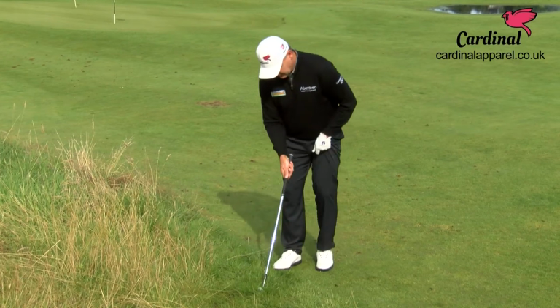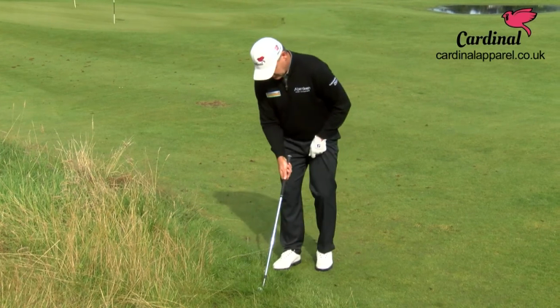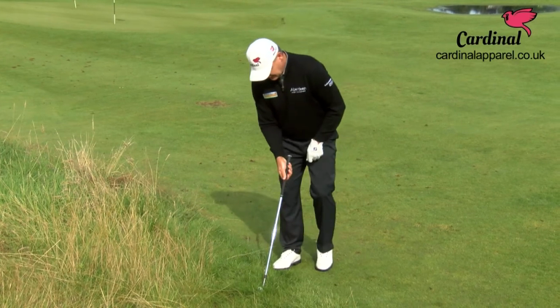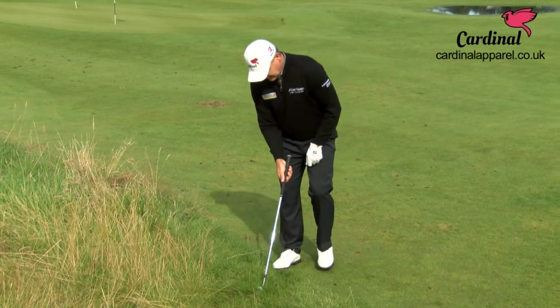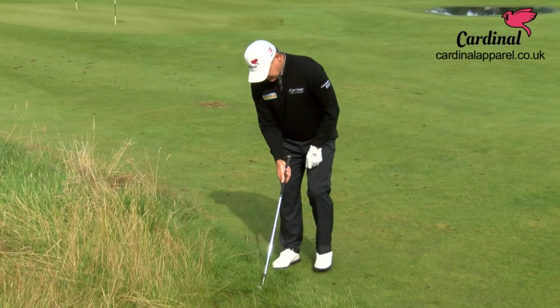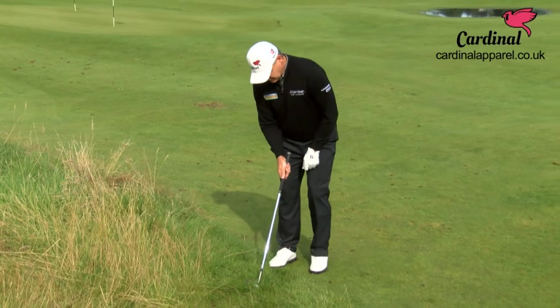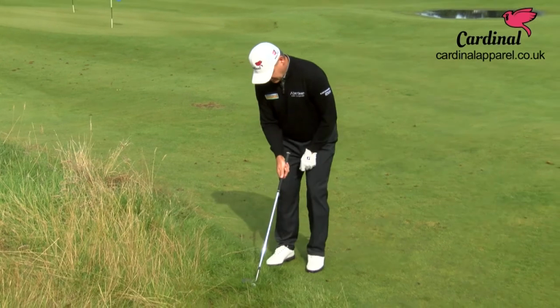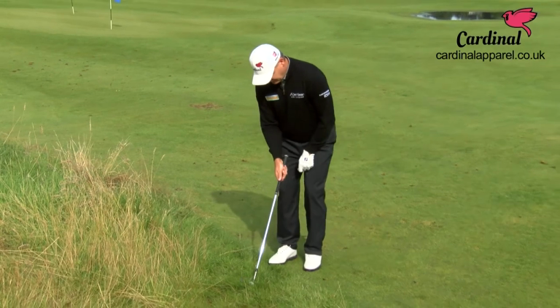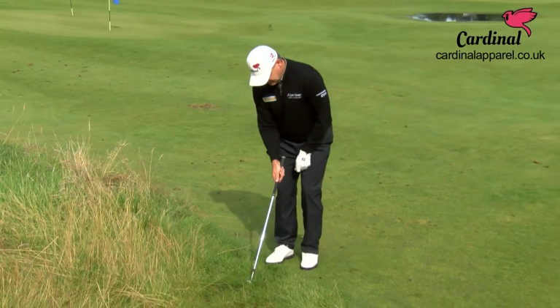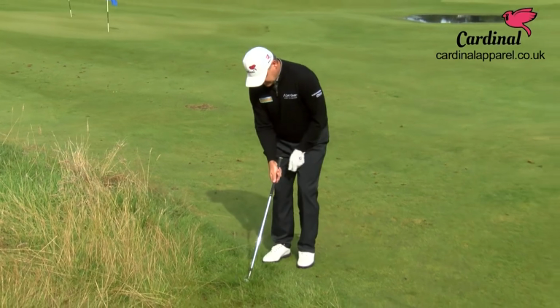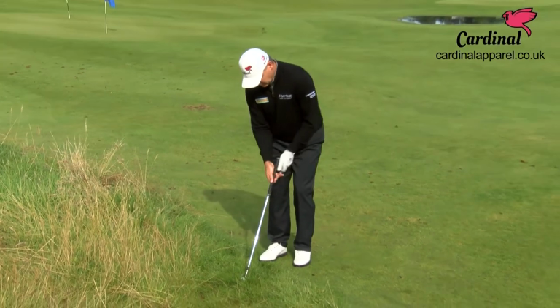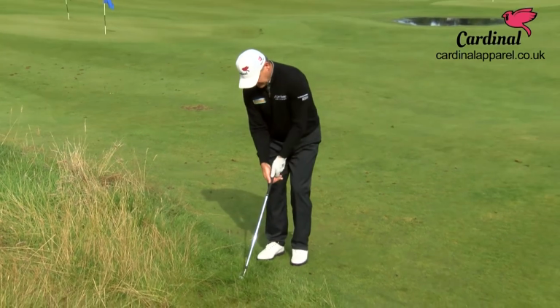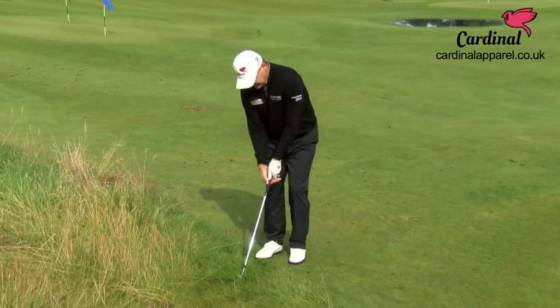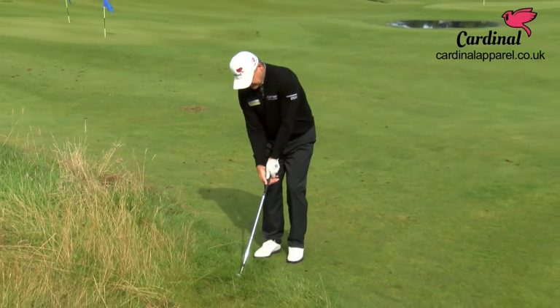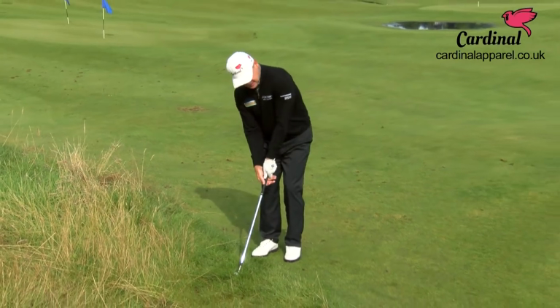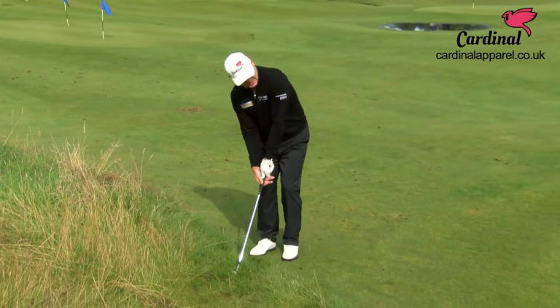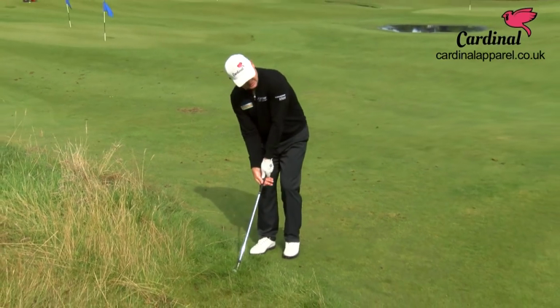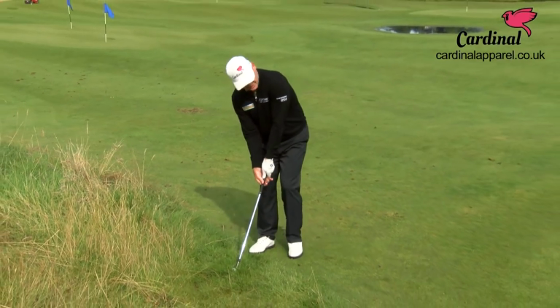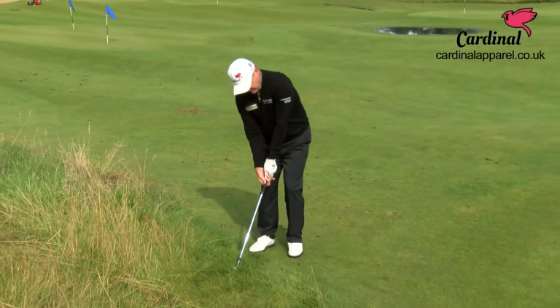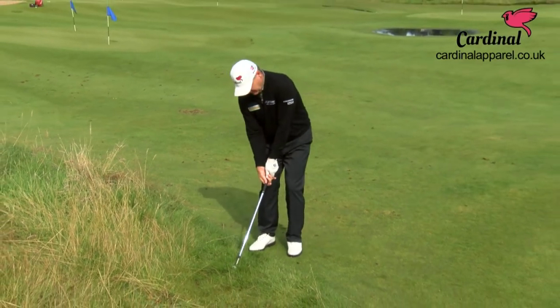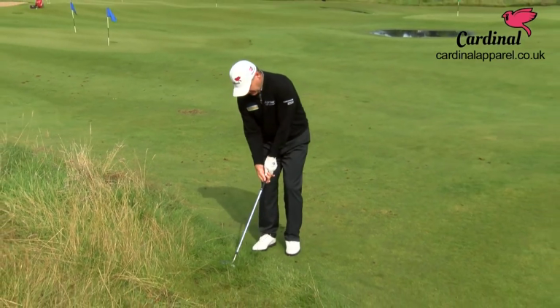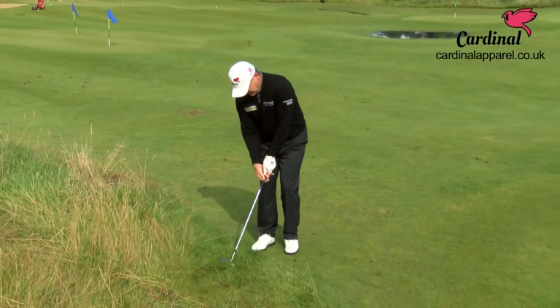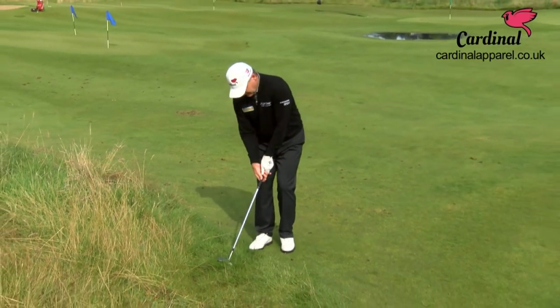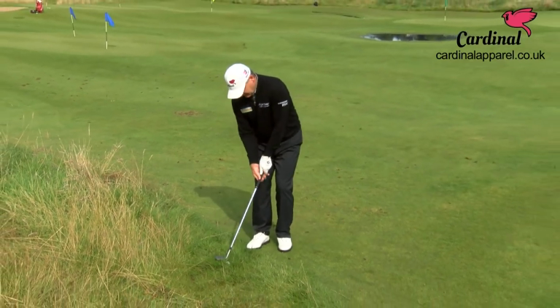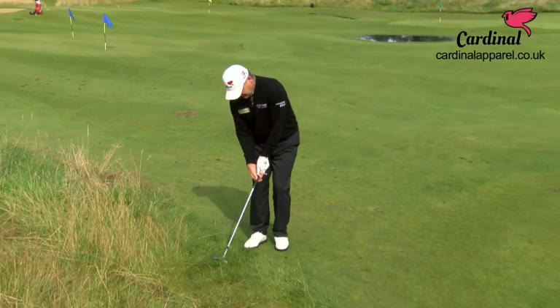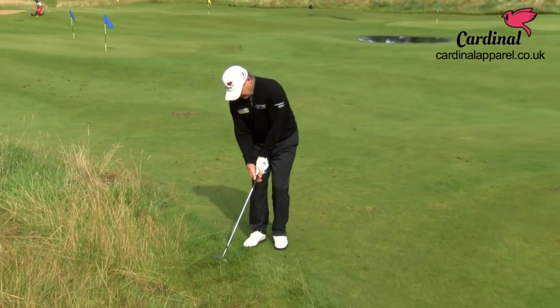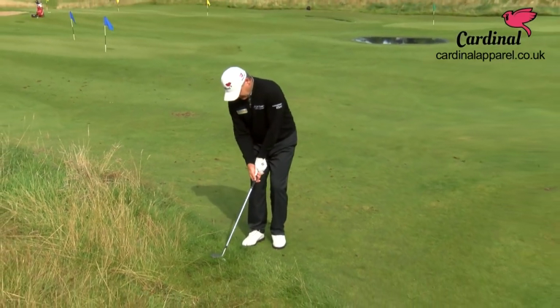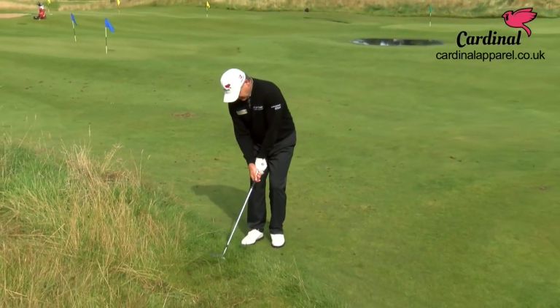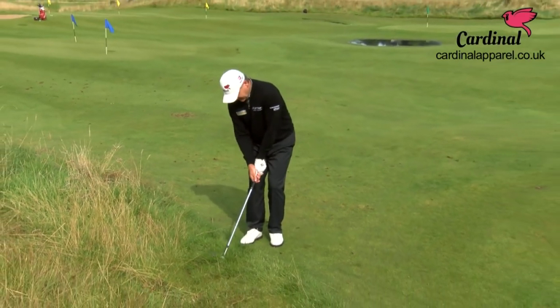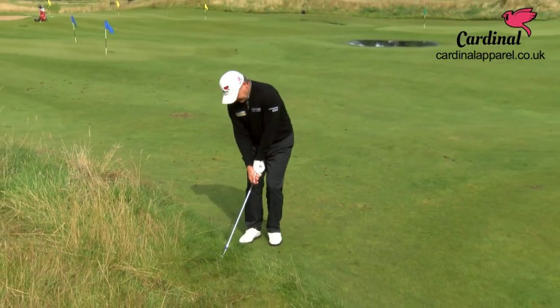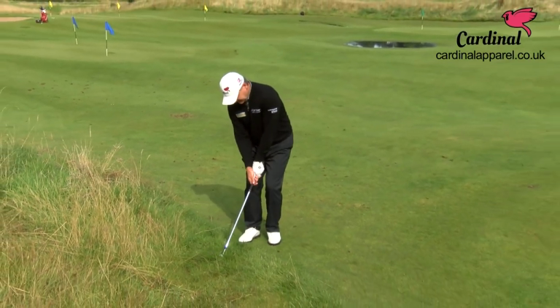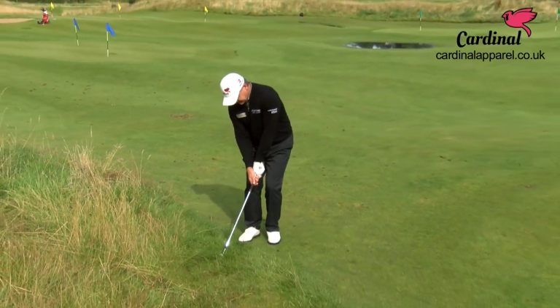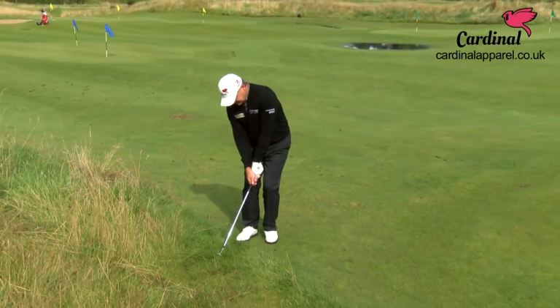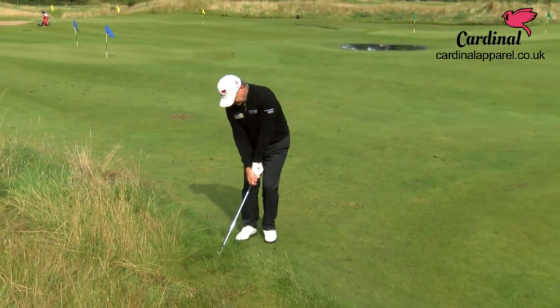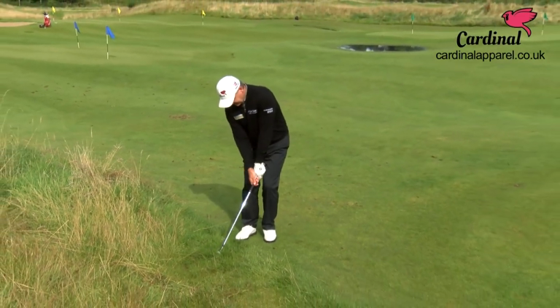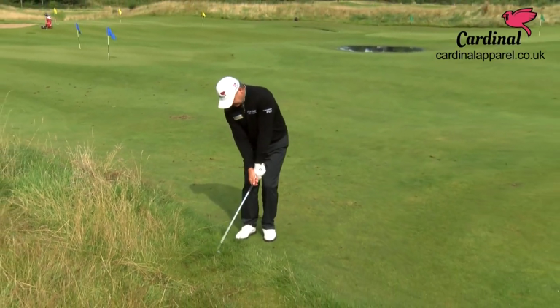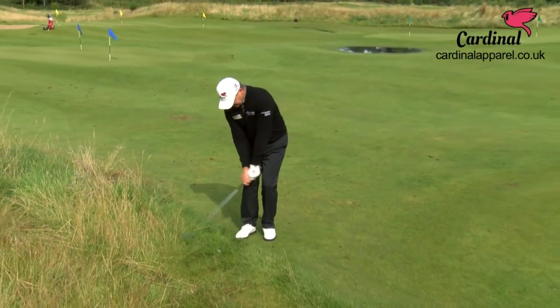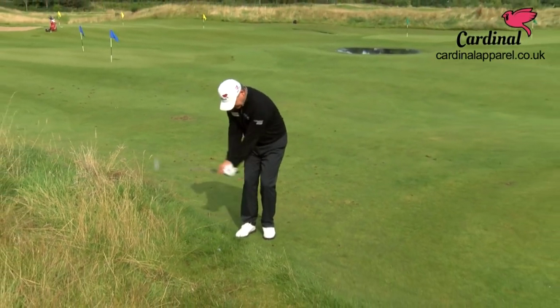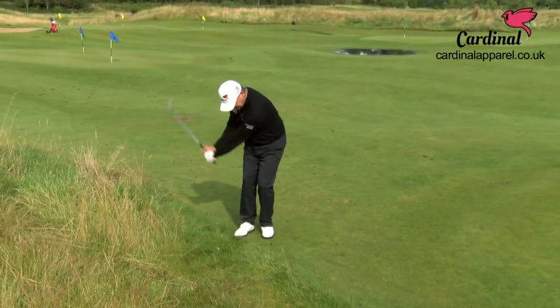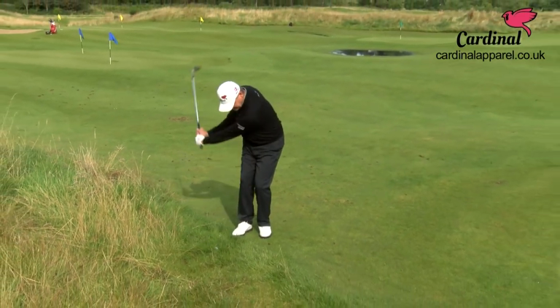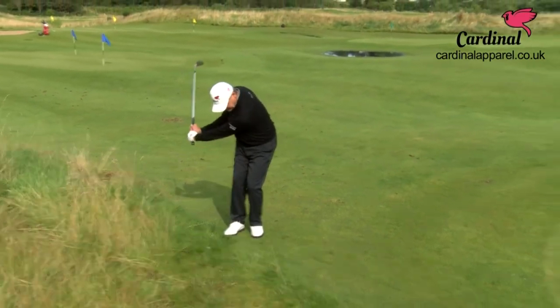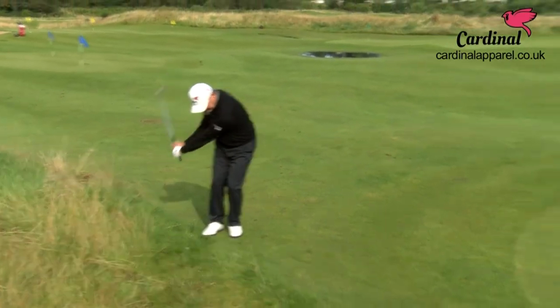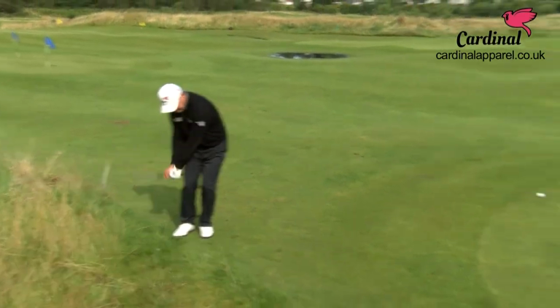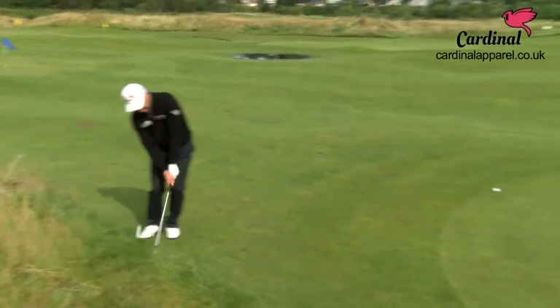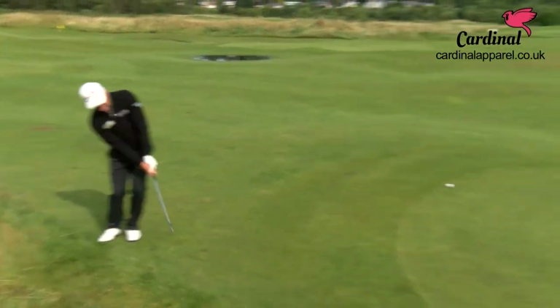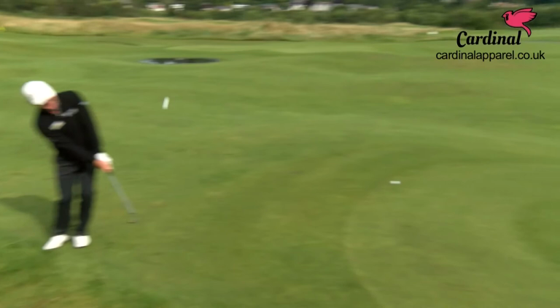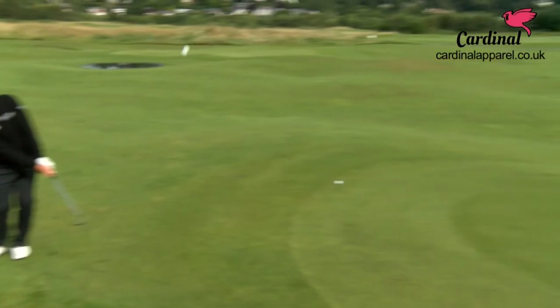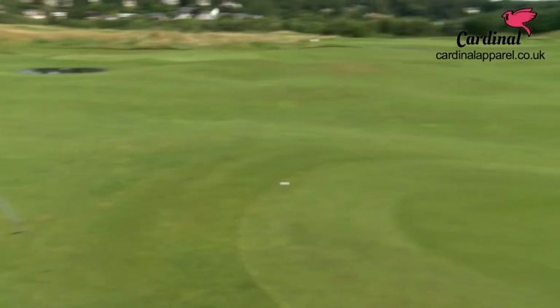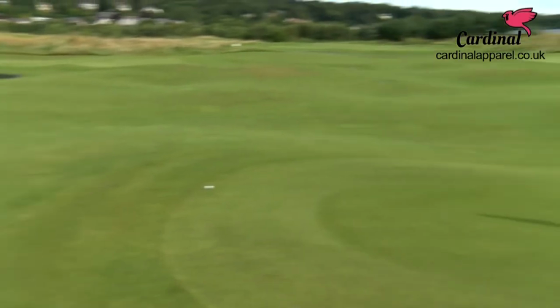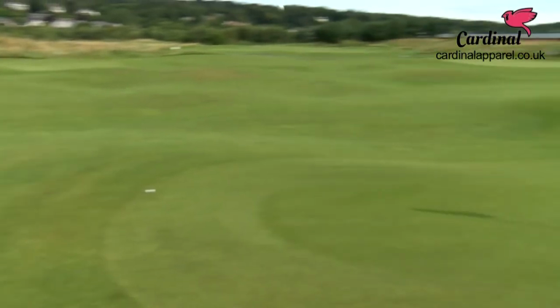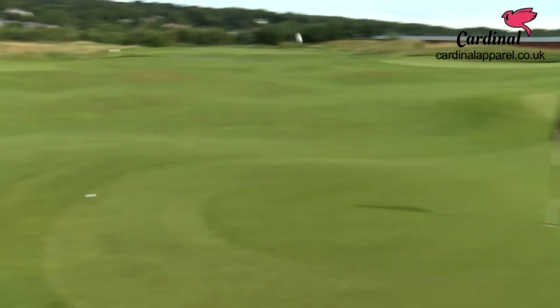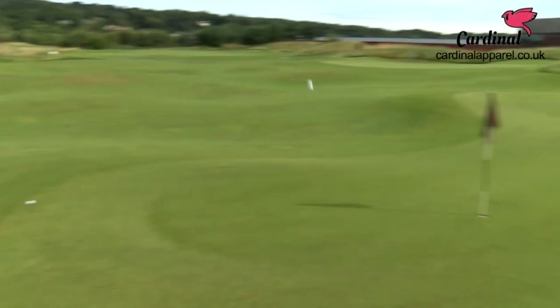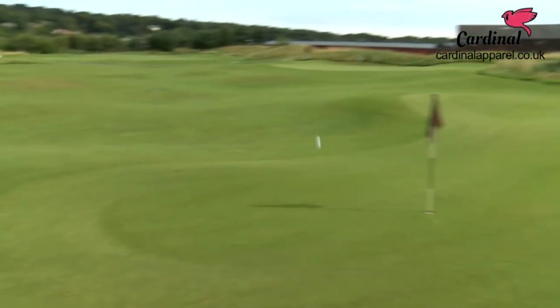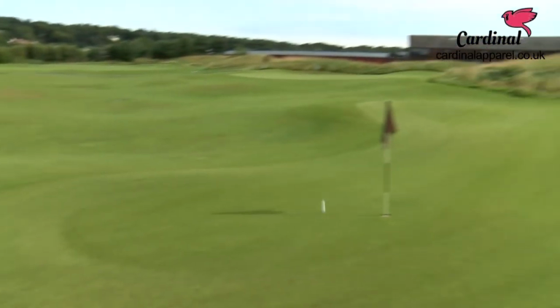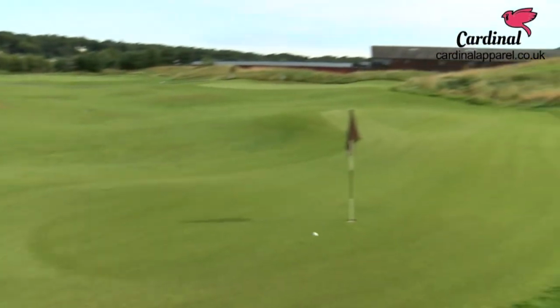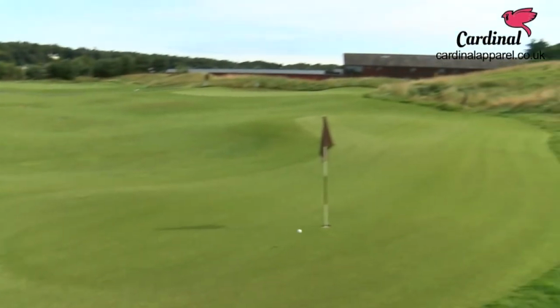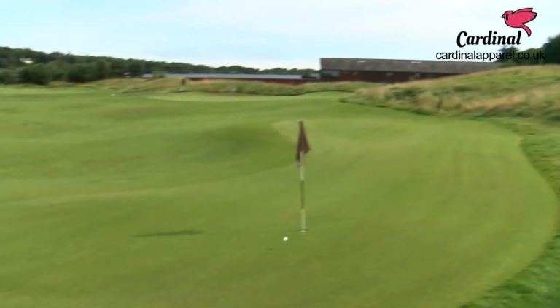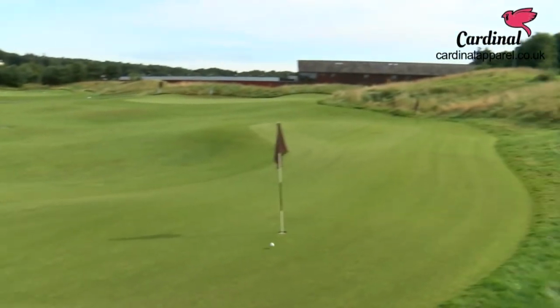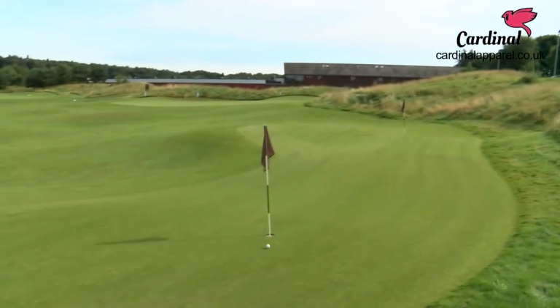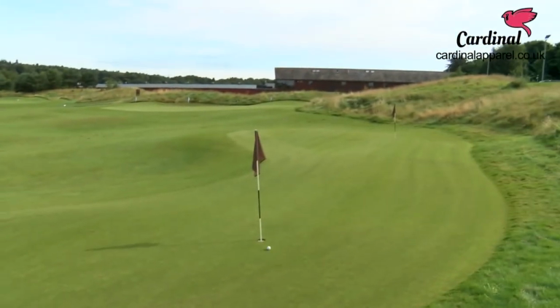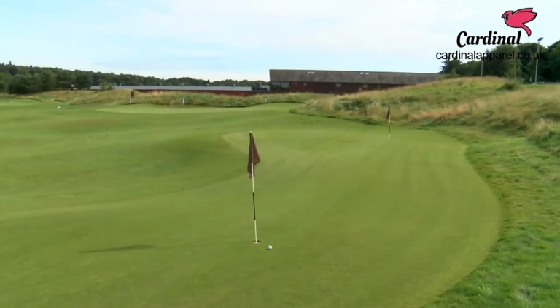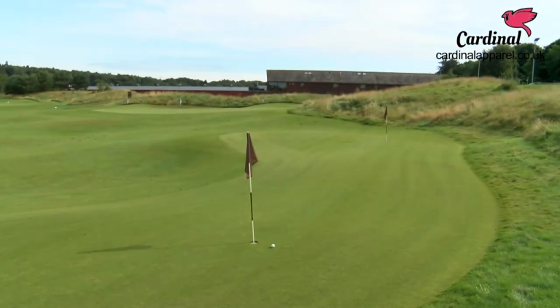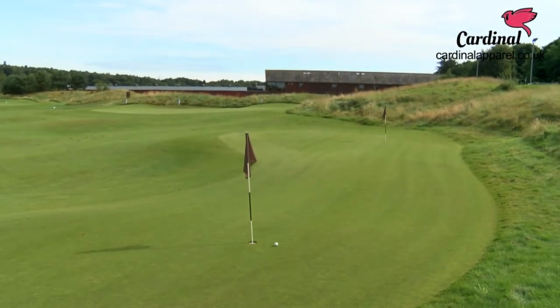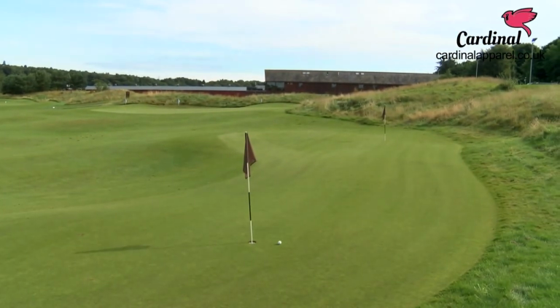So: club face open, take your grip, grip it nice and tight, and keep the speed at impact.